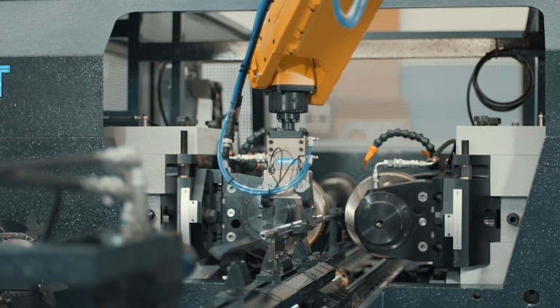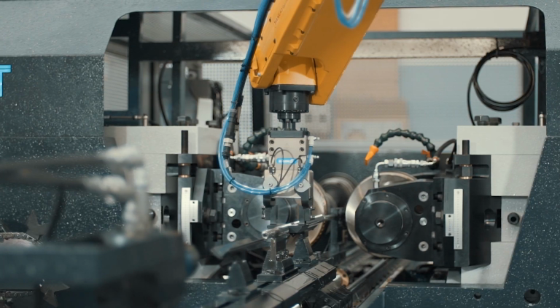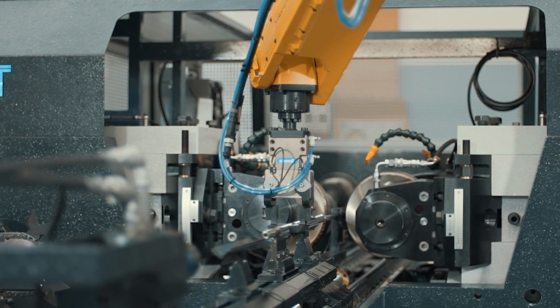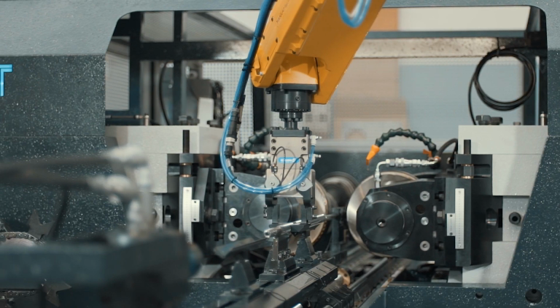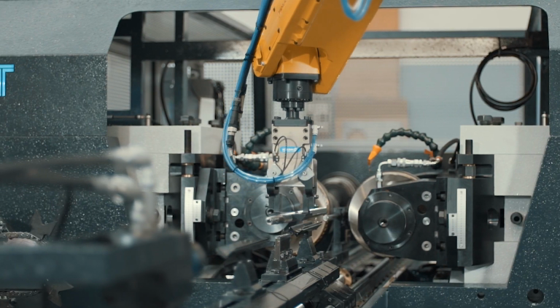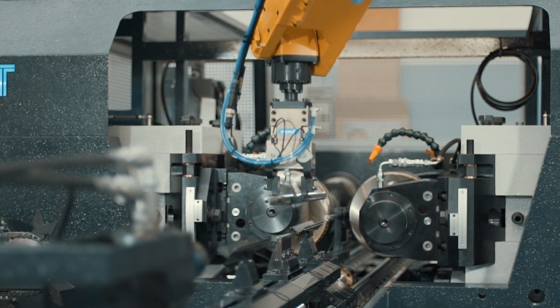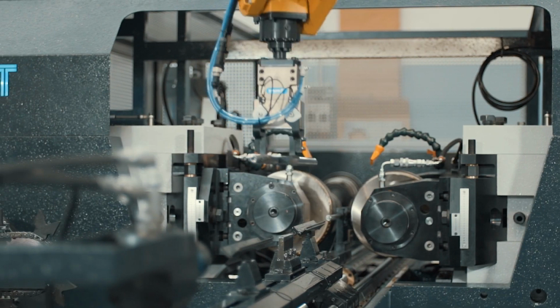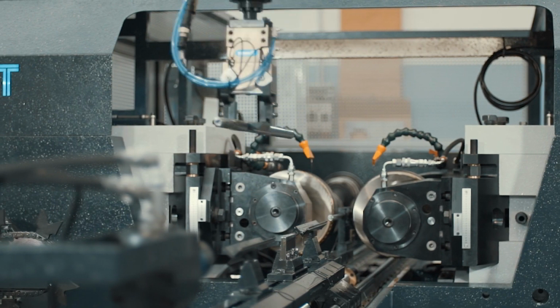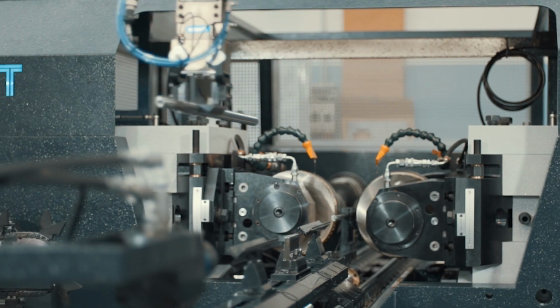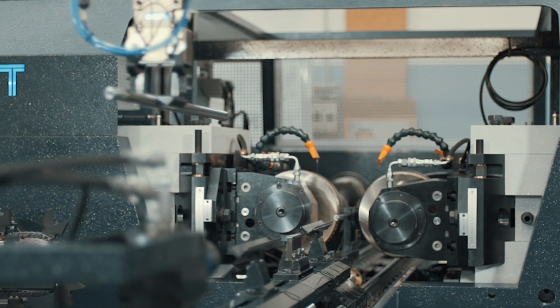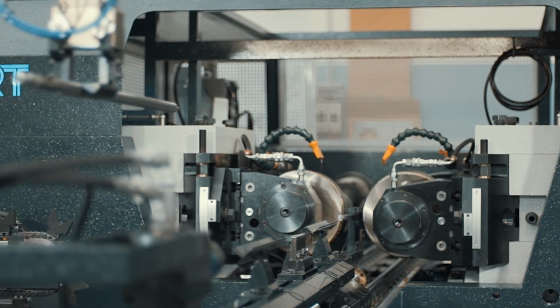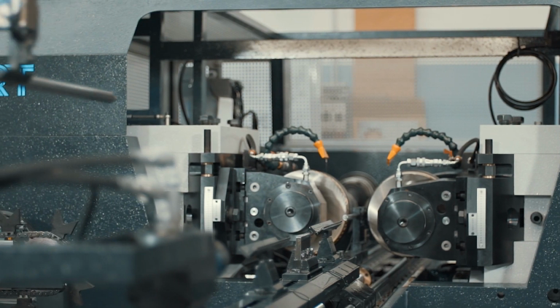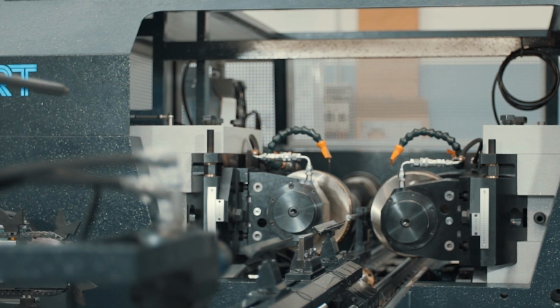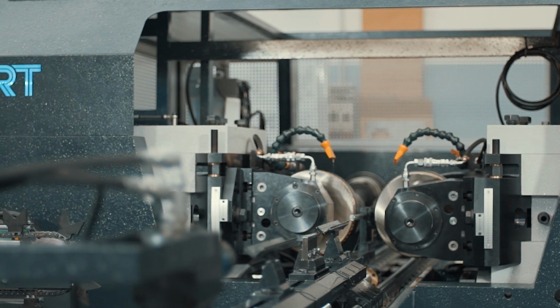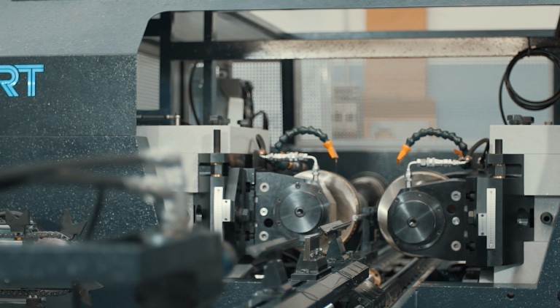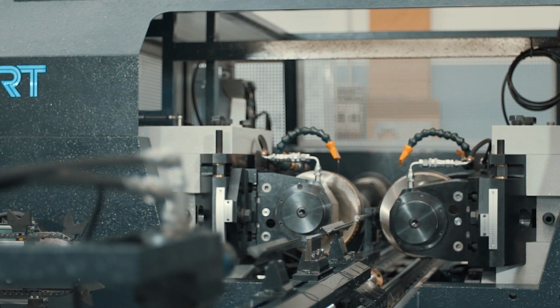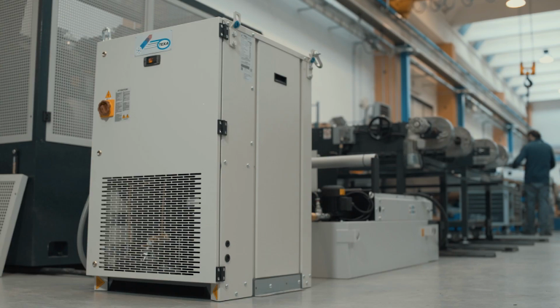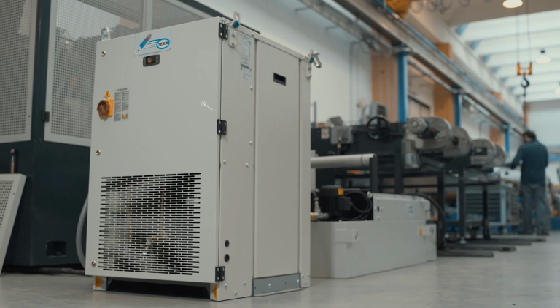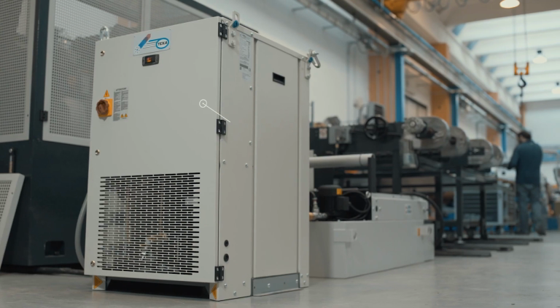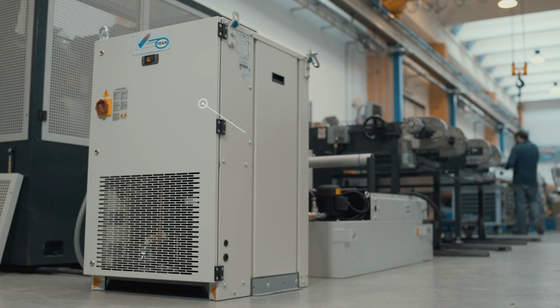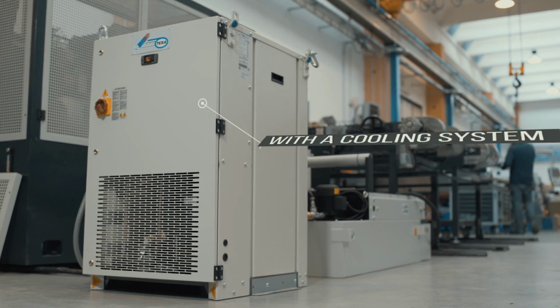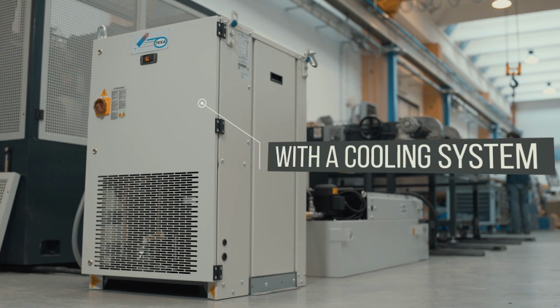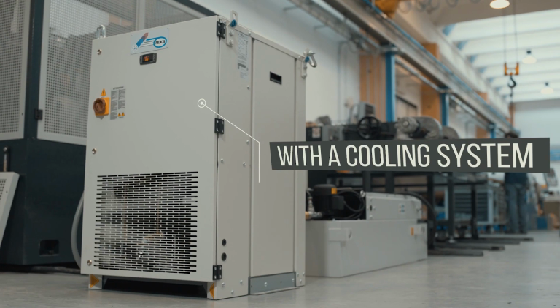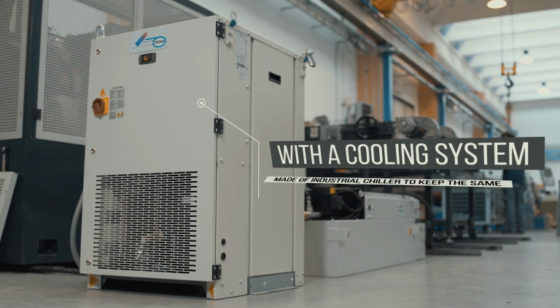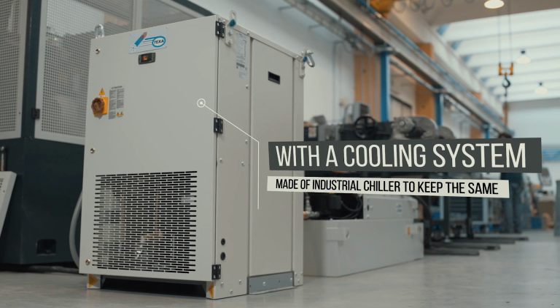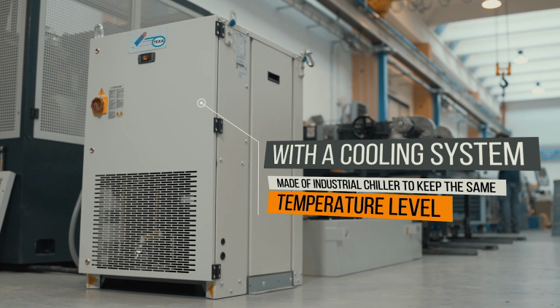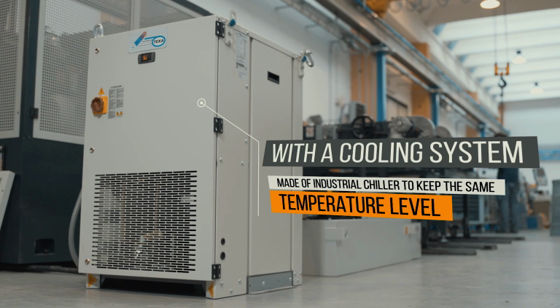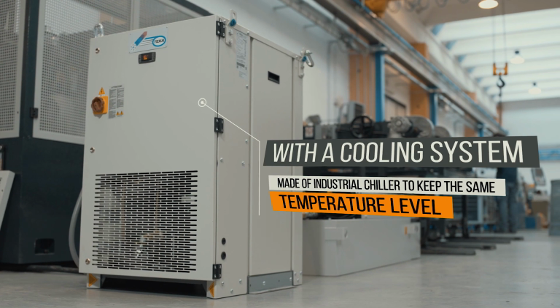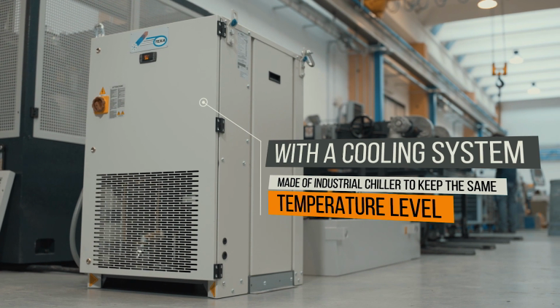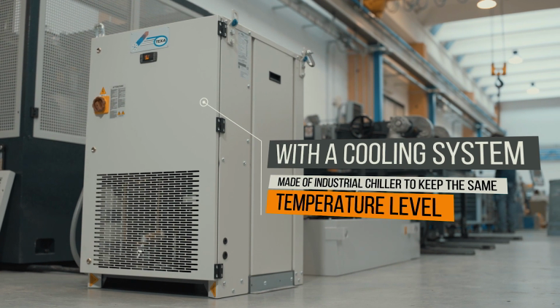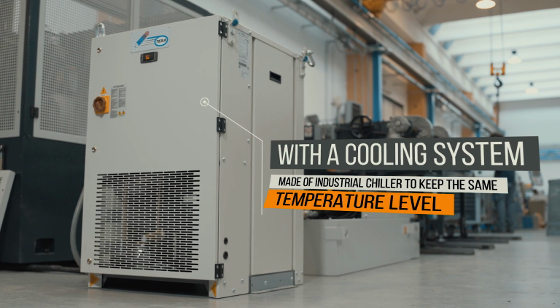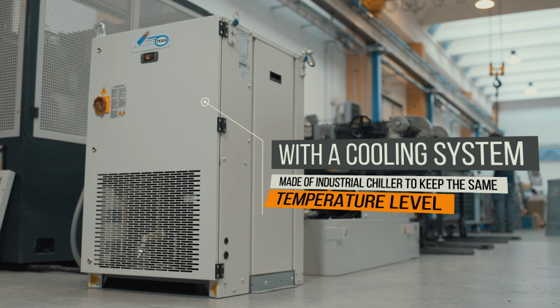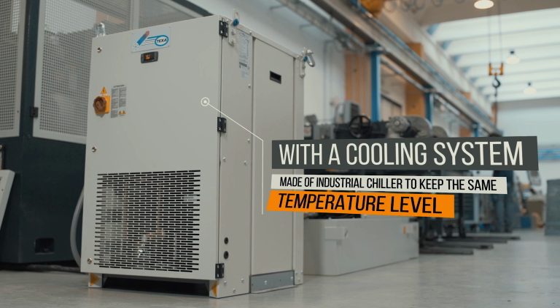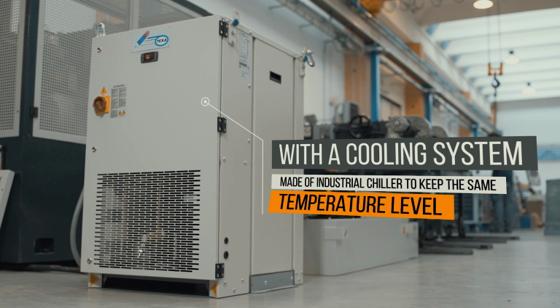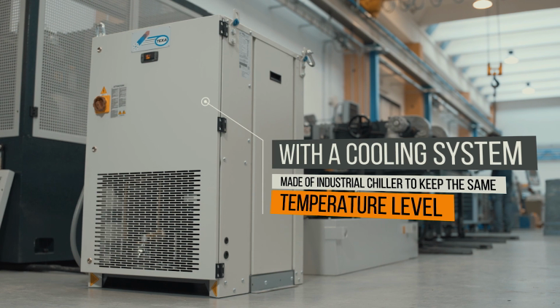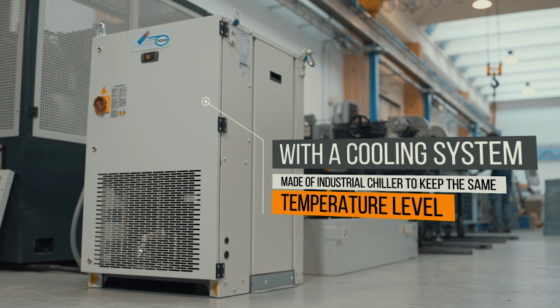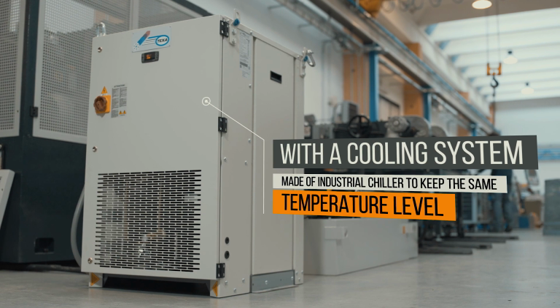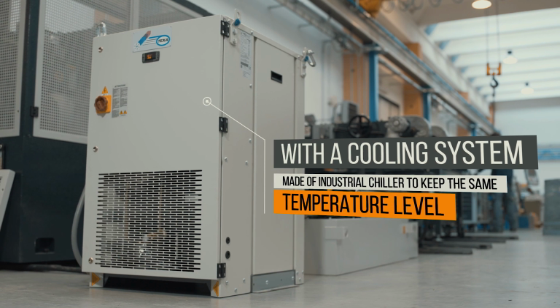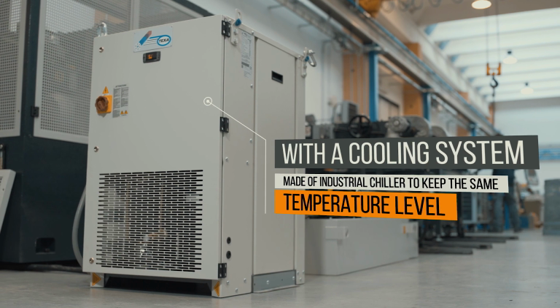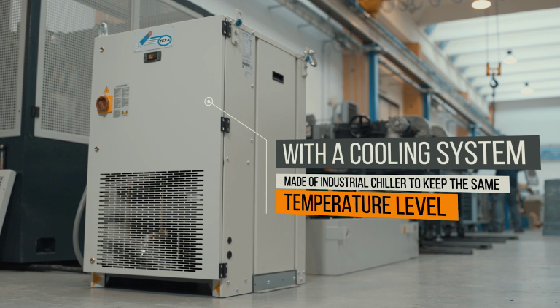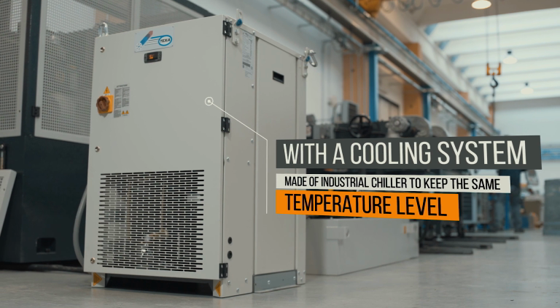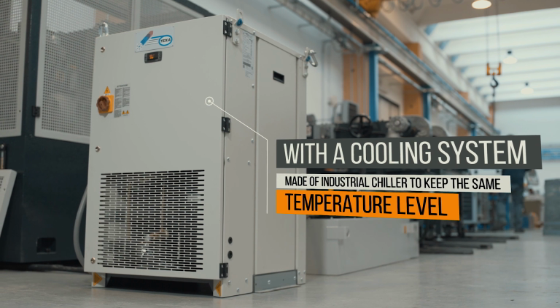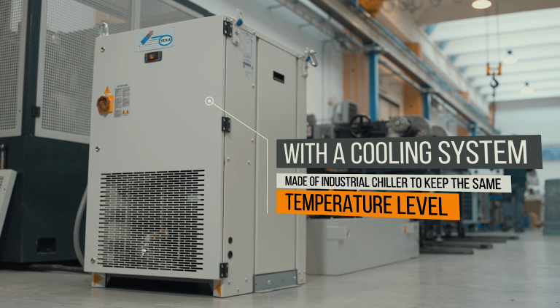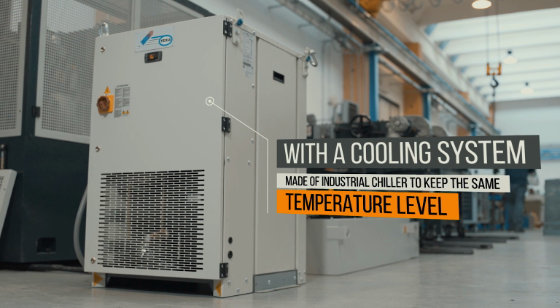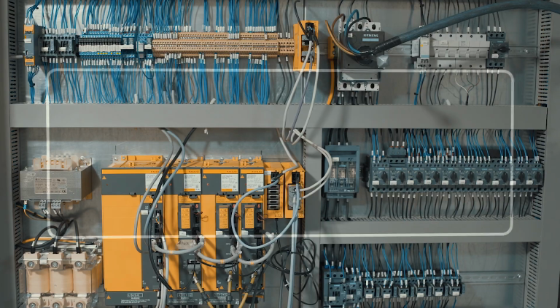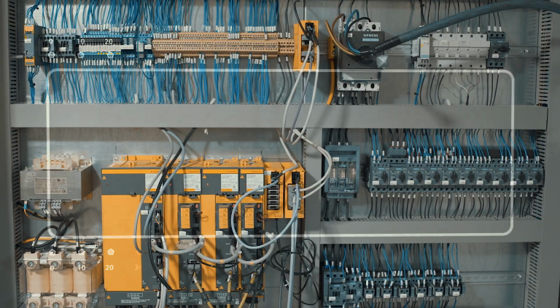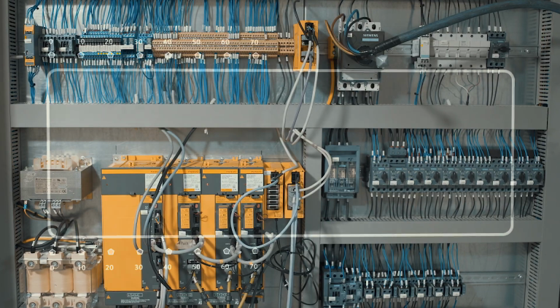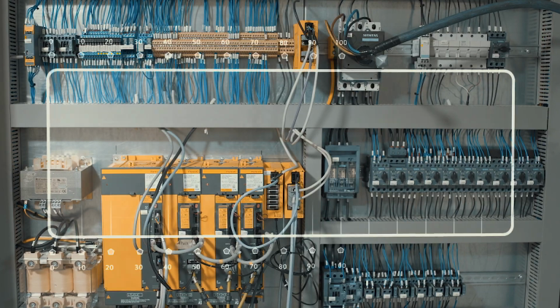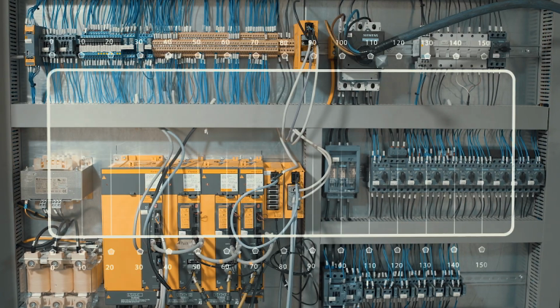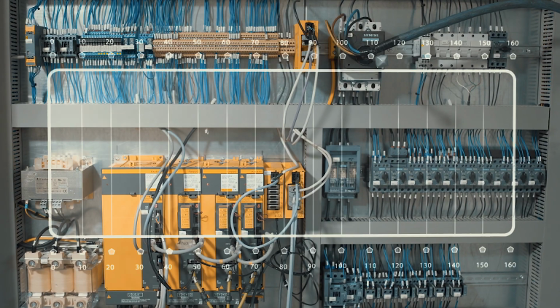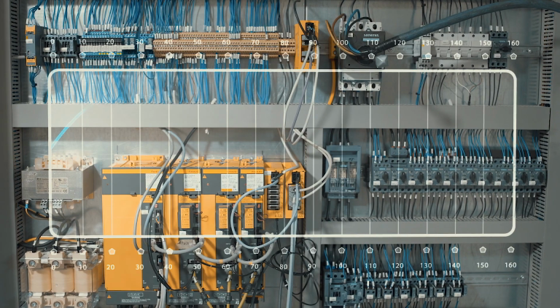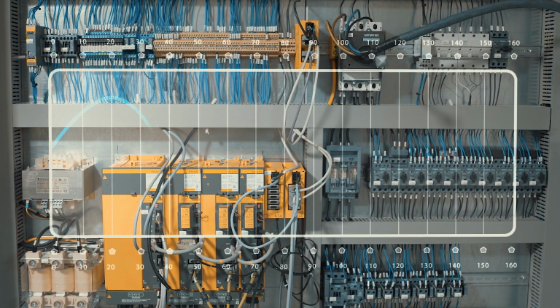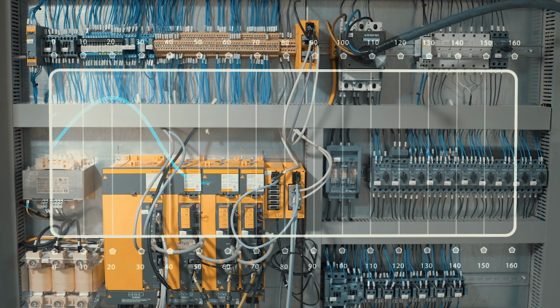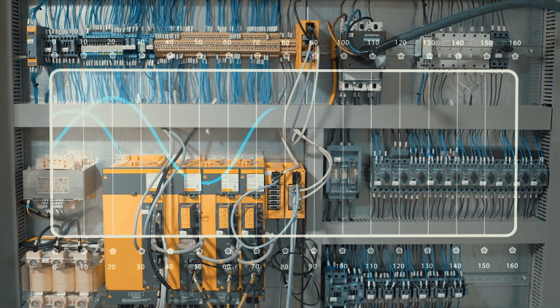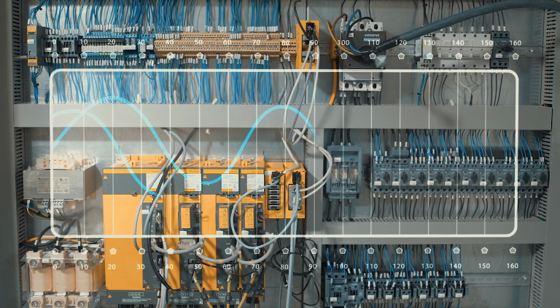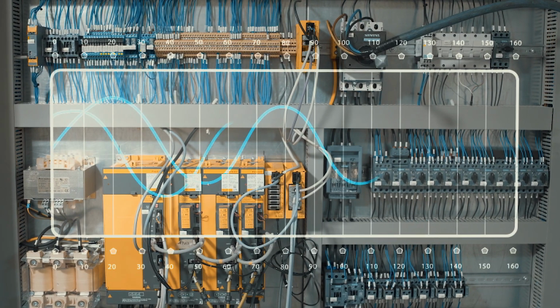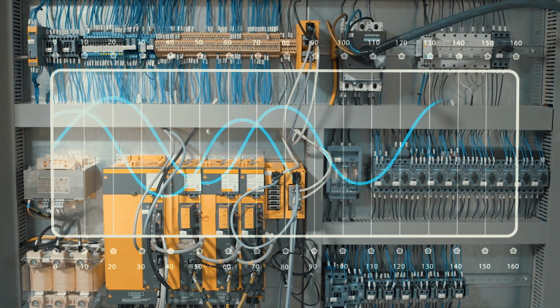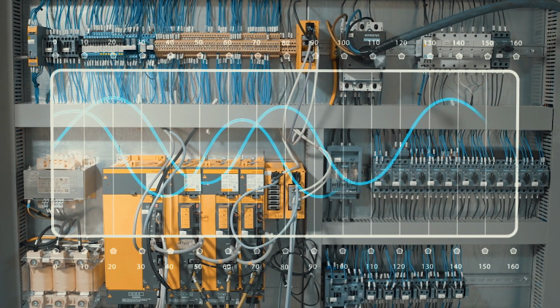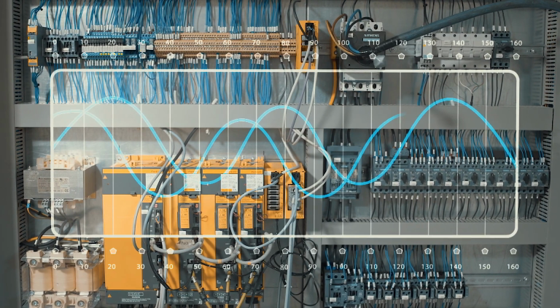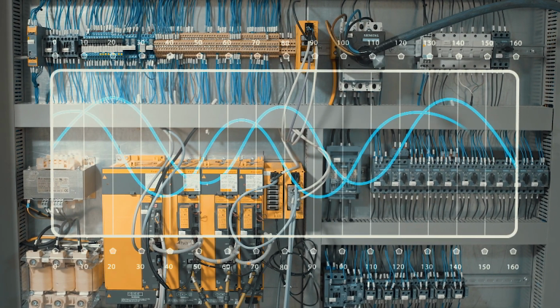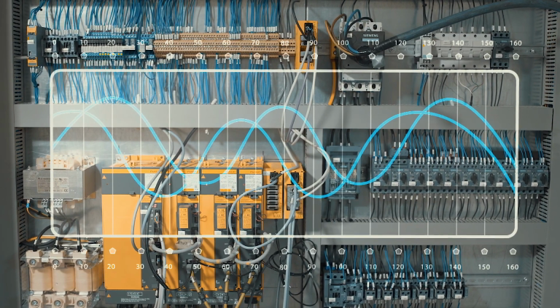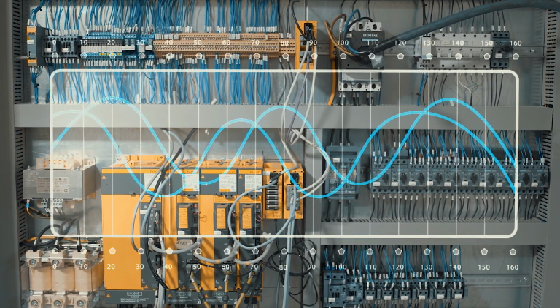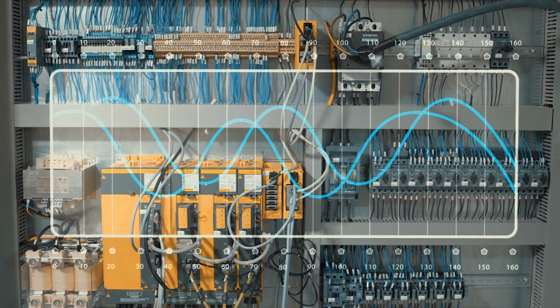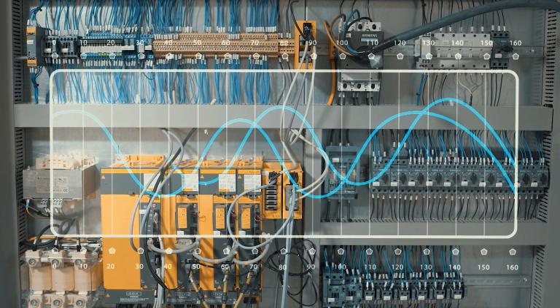The center is equipped with a cooling system made of industrial chiller to keep the same temperature level.